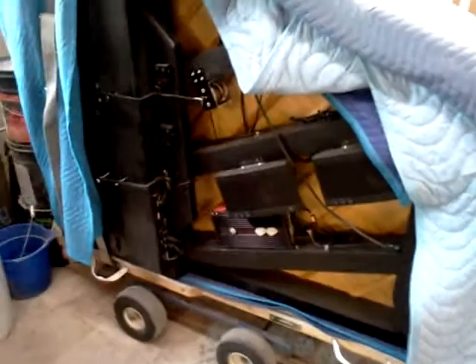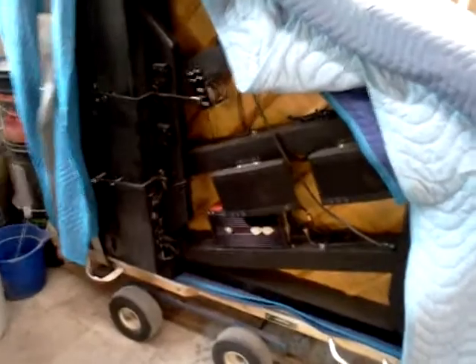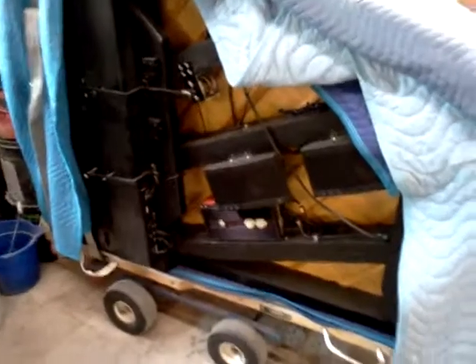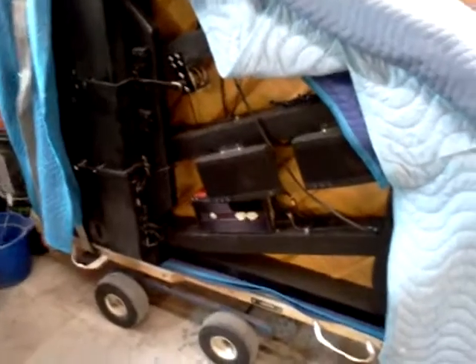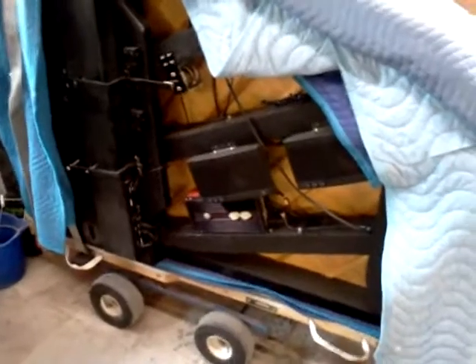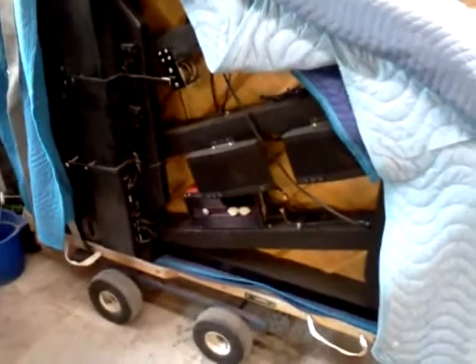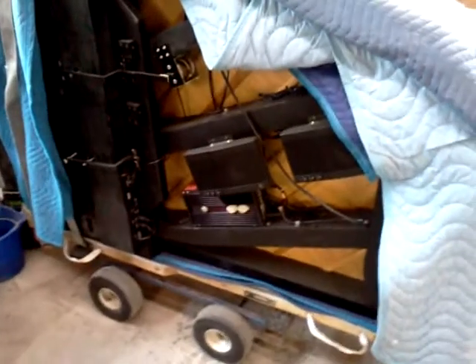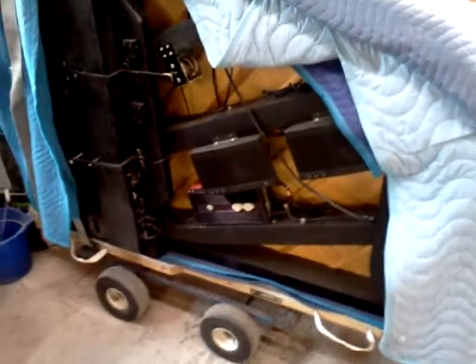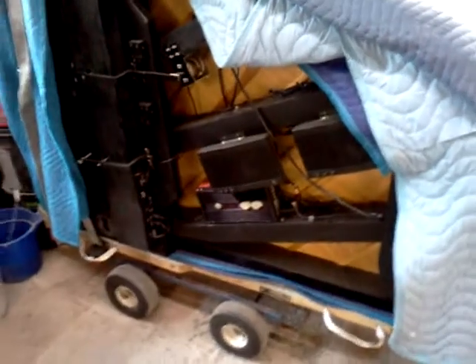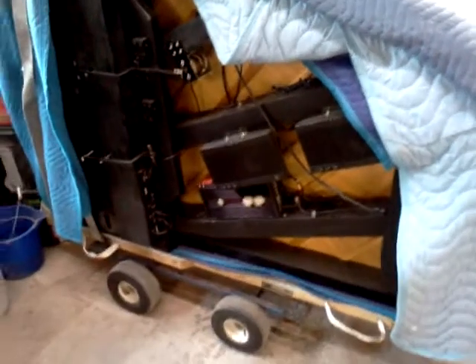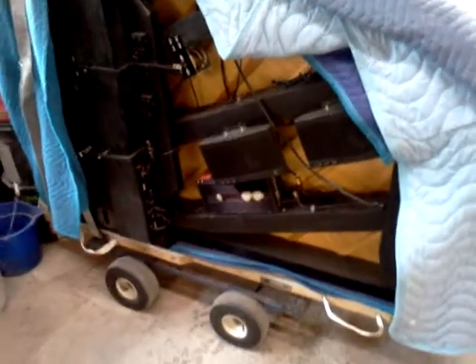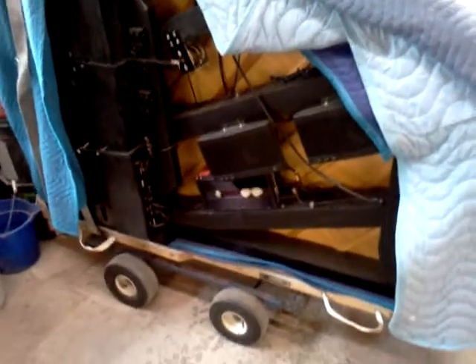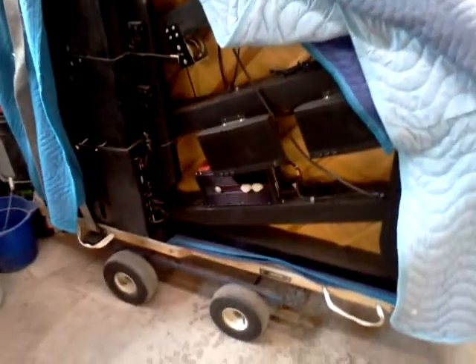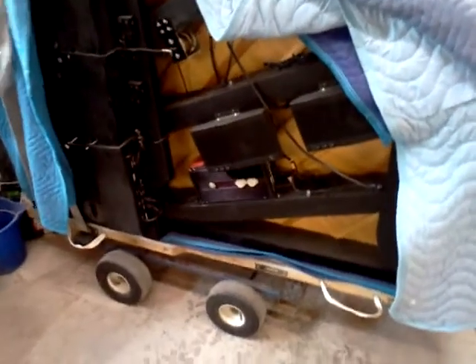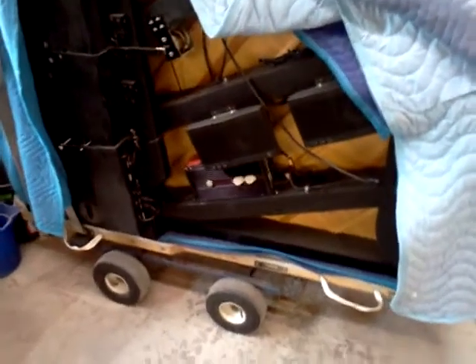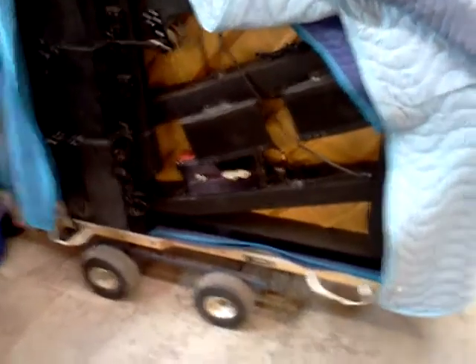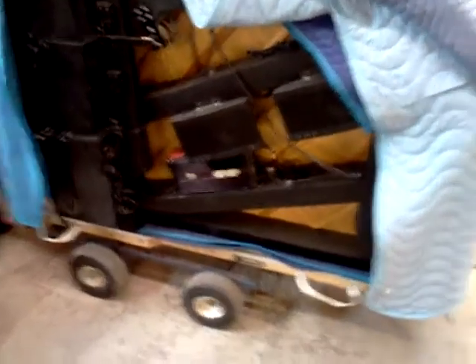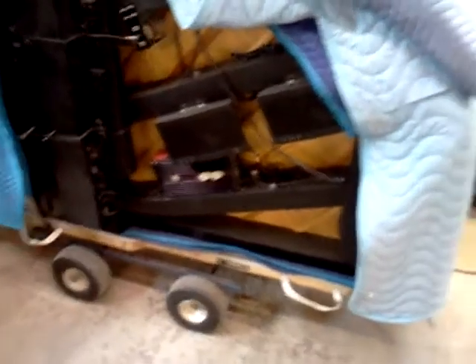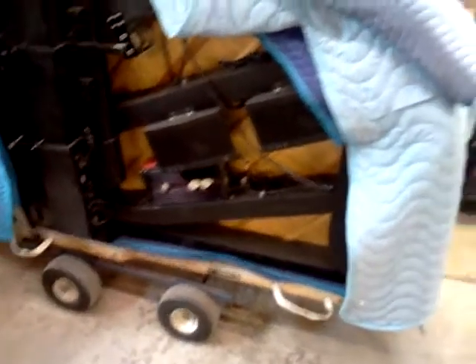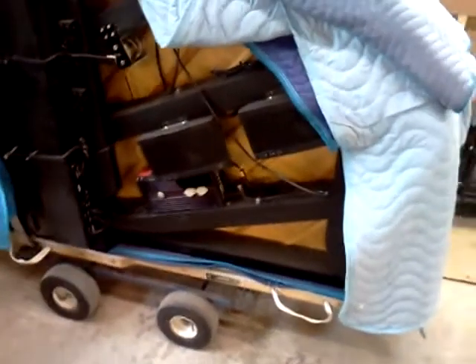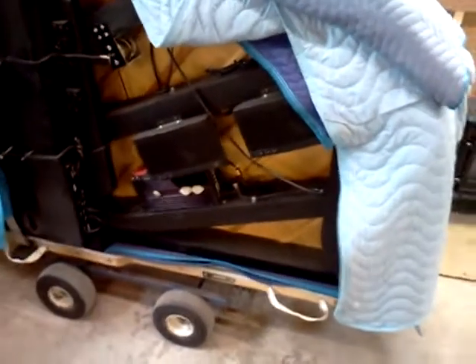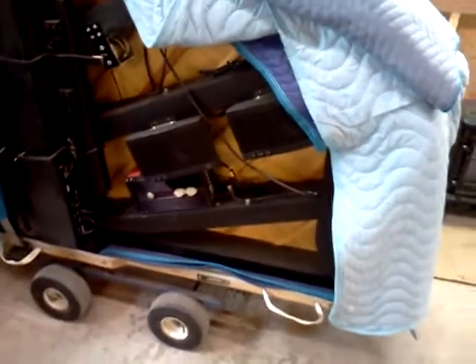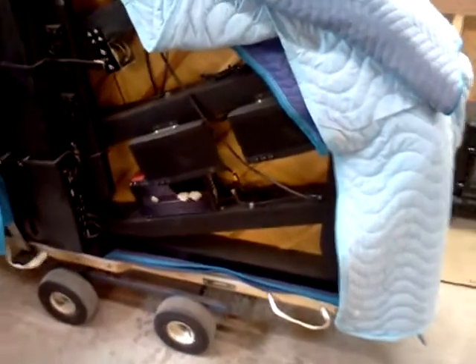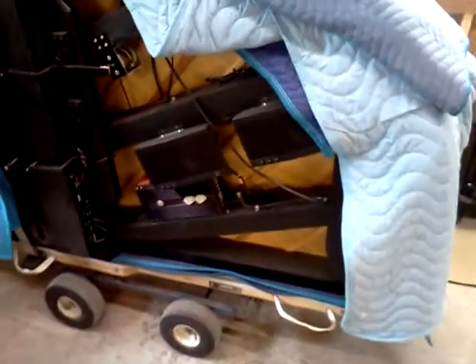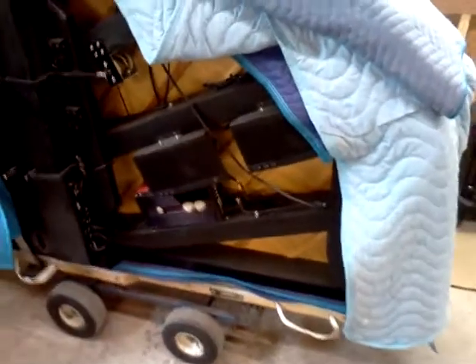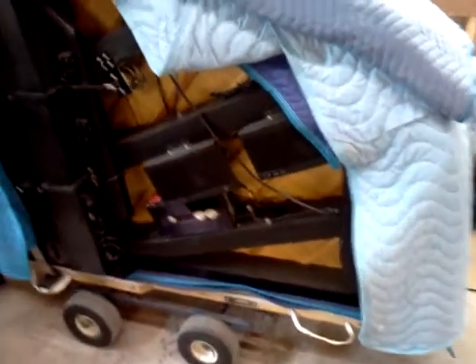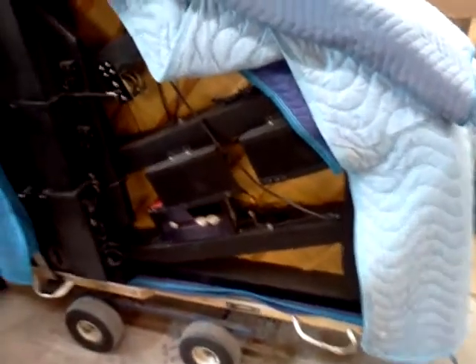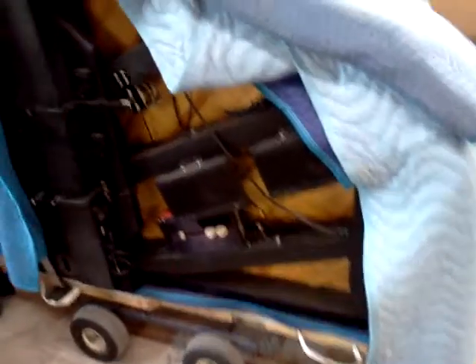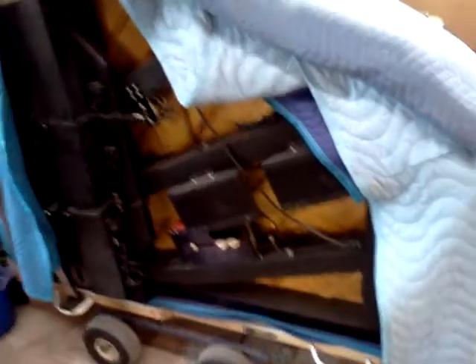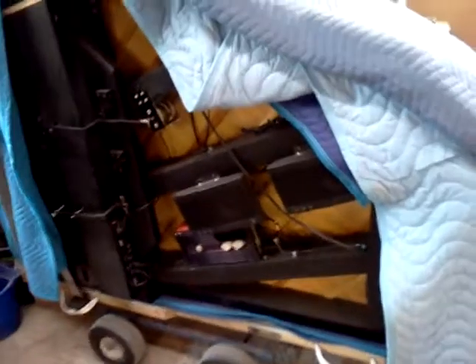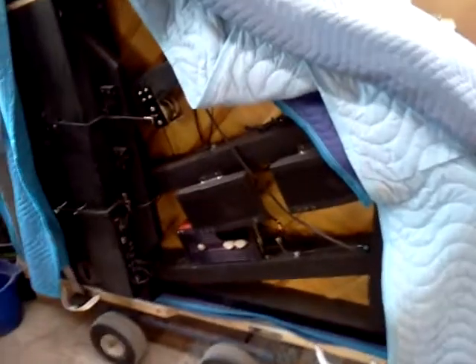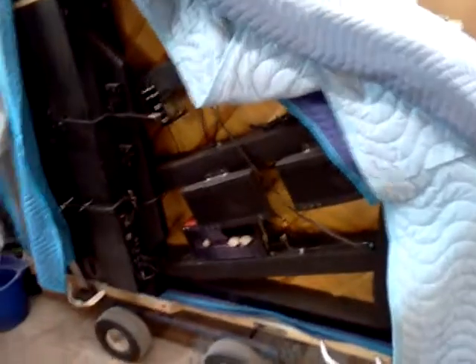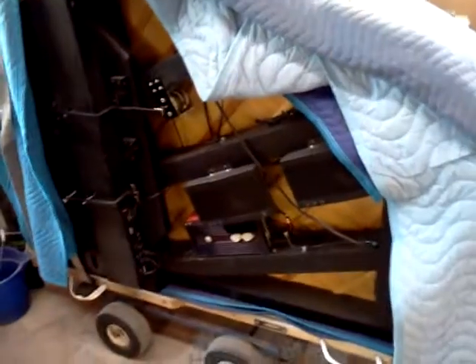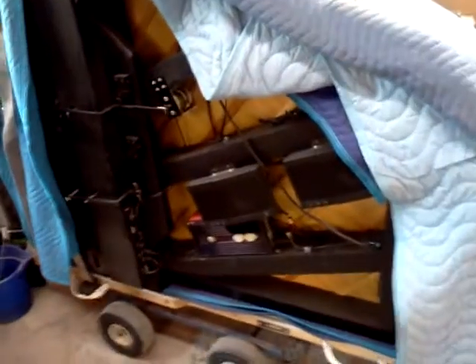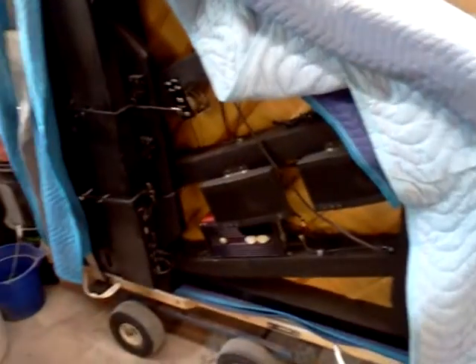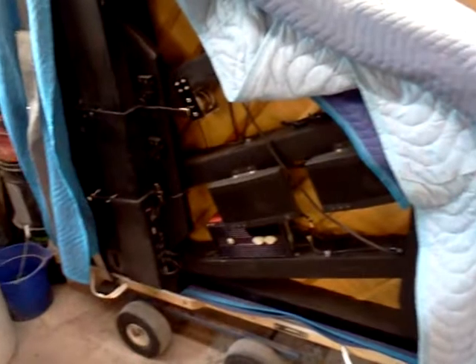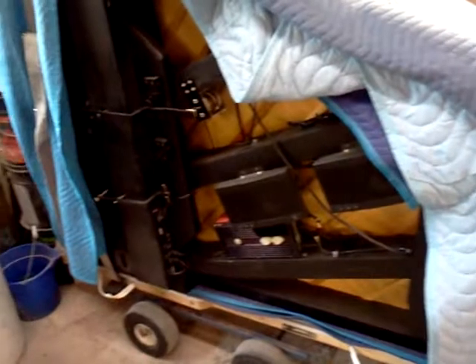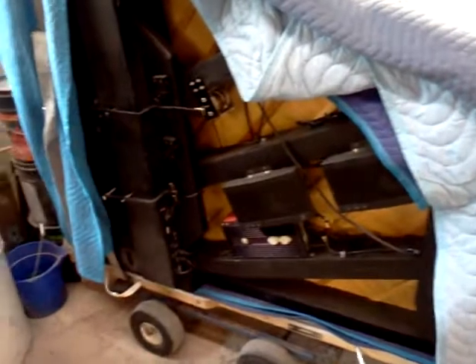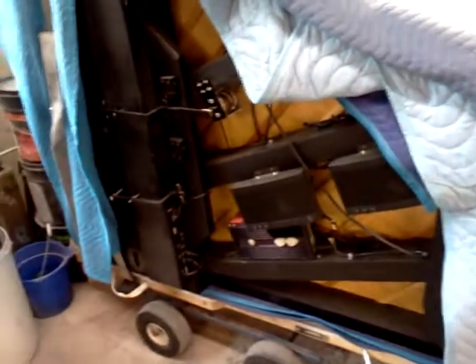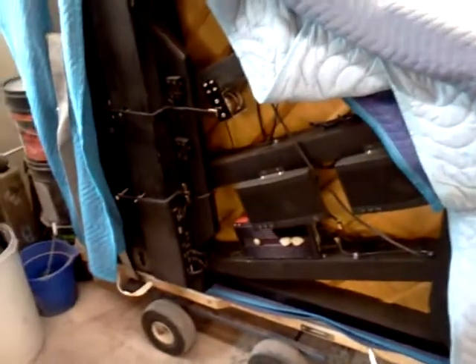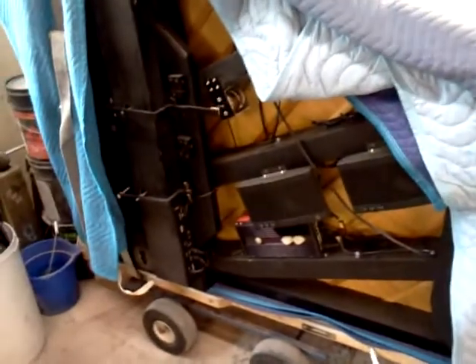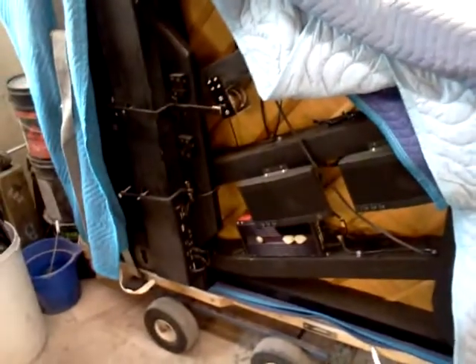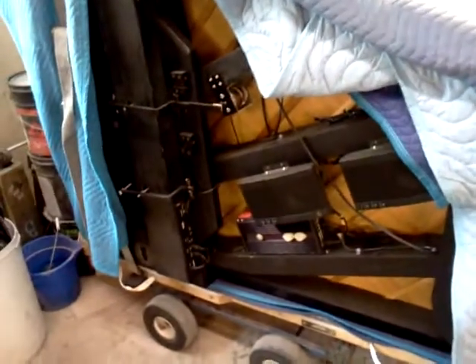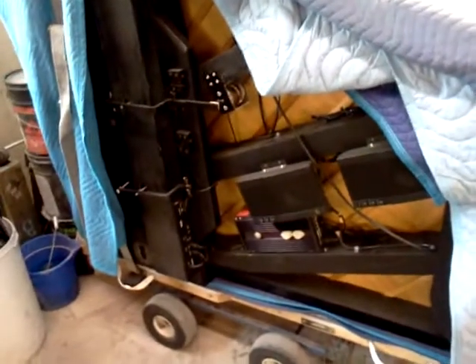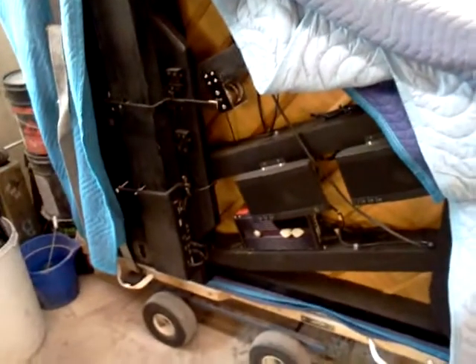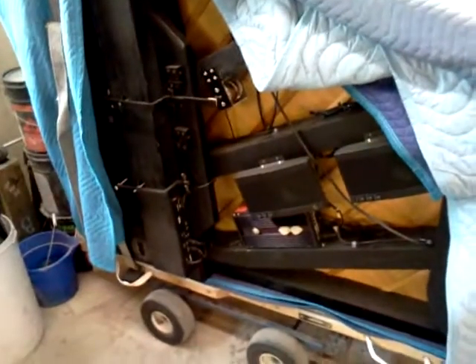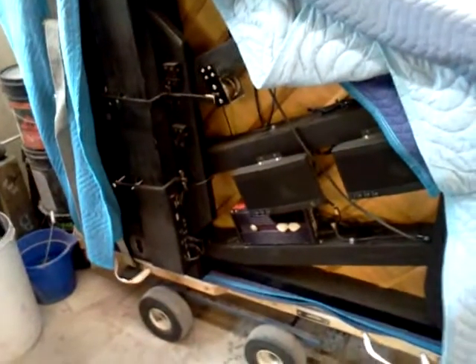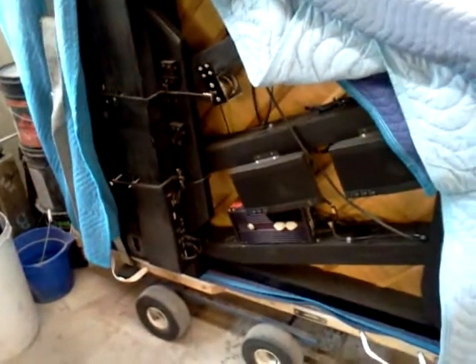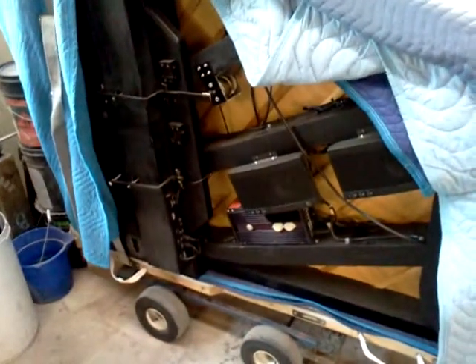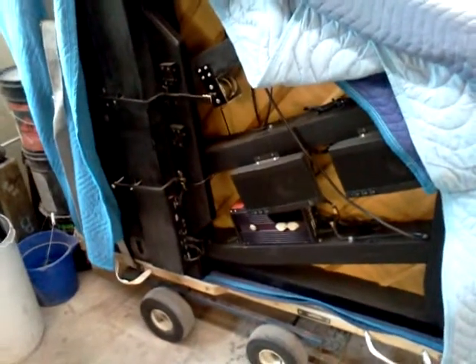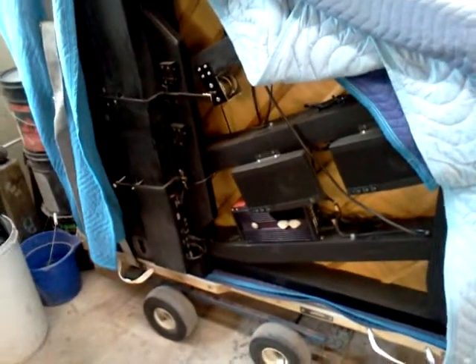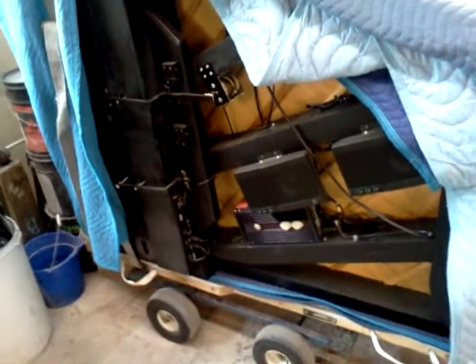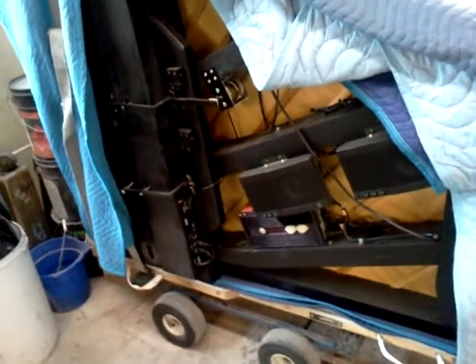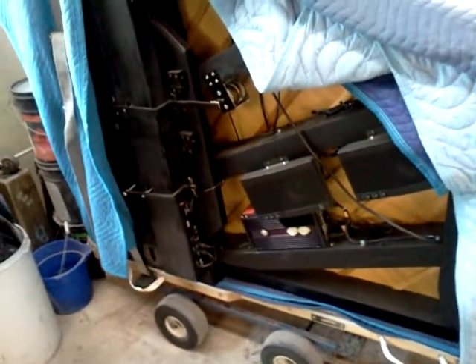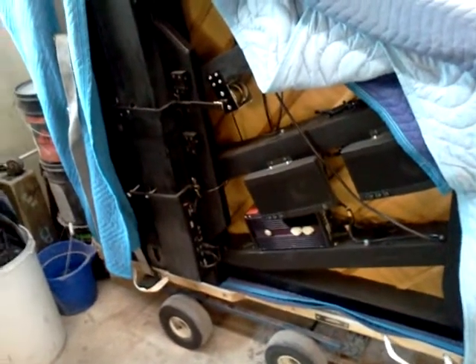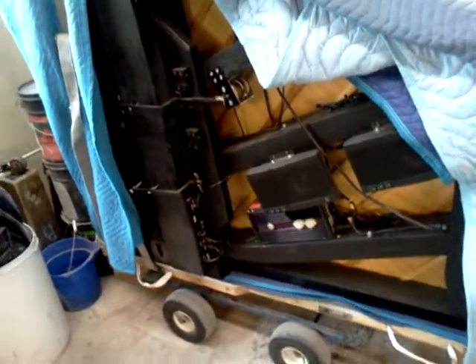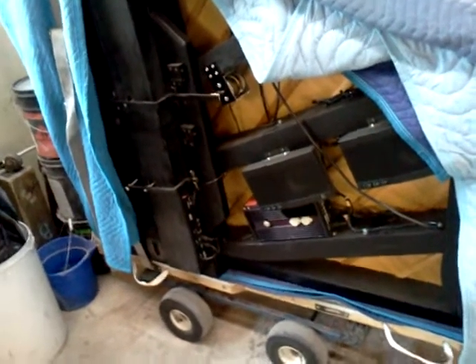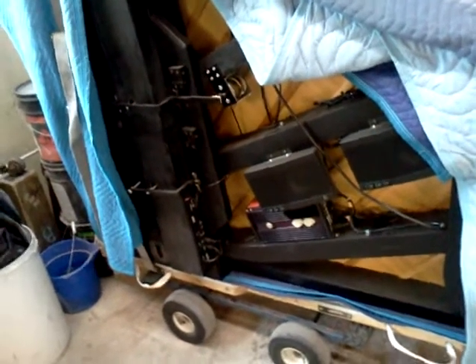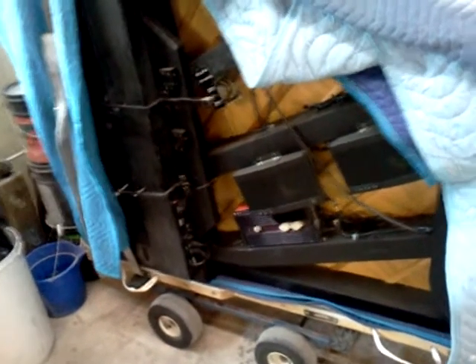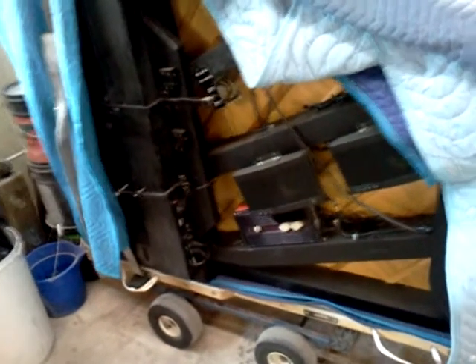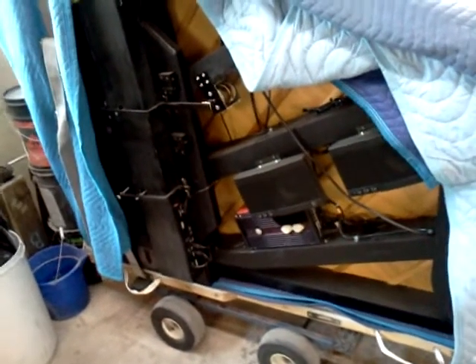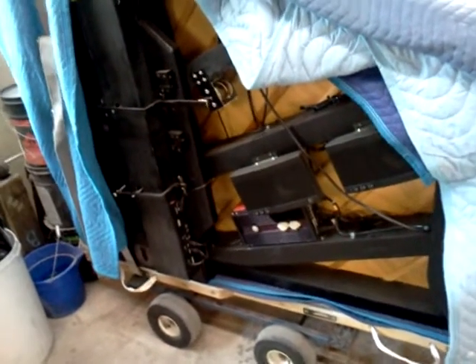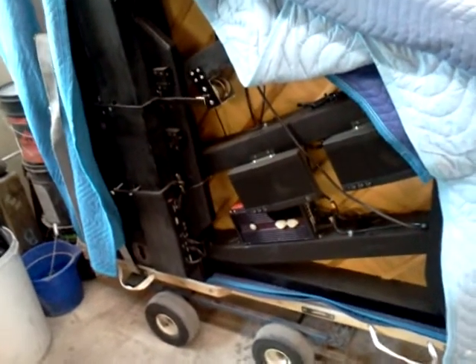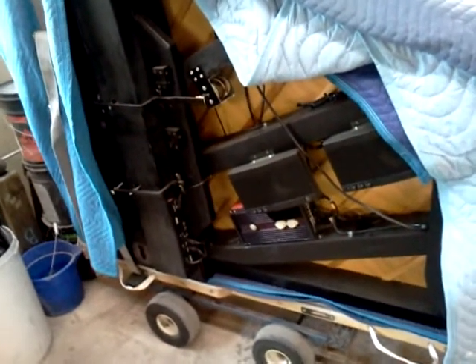Hi, it's Robert here, starting on this next project. It's a Steinway L.